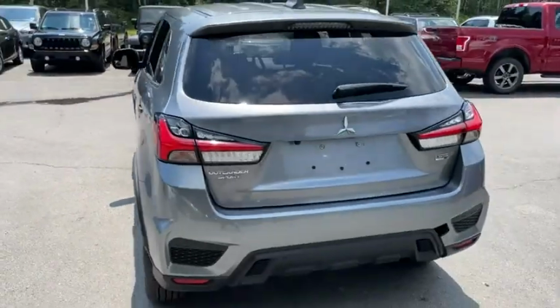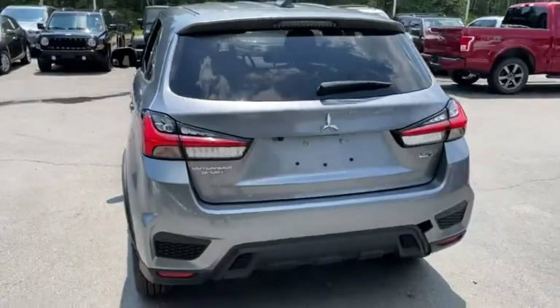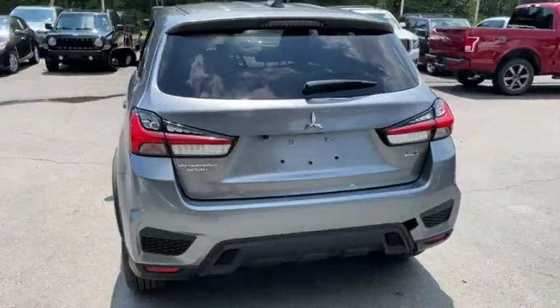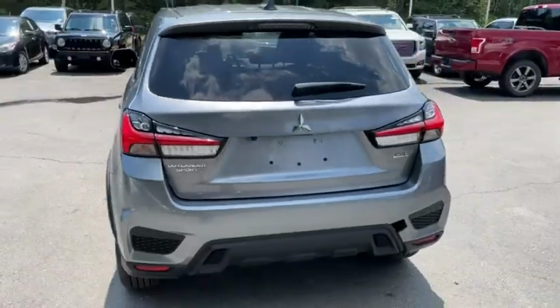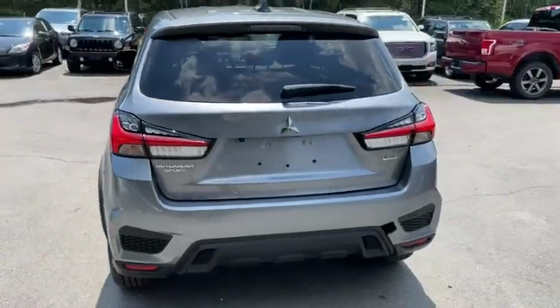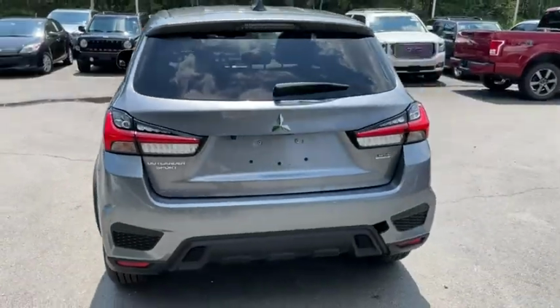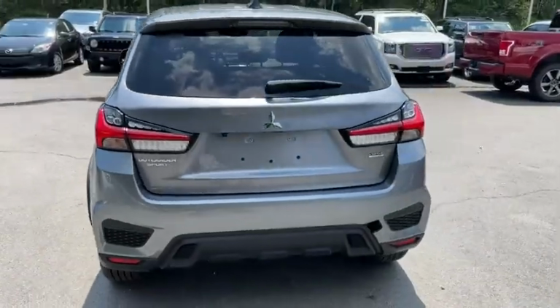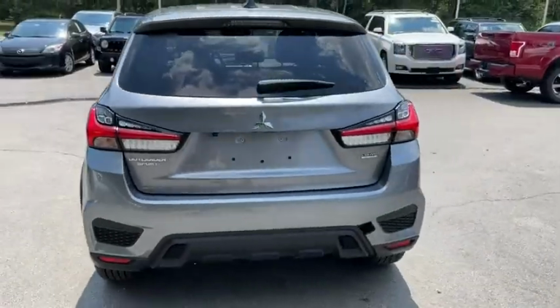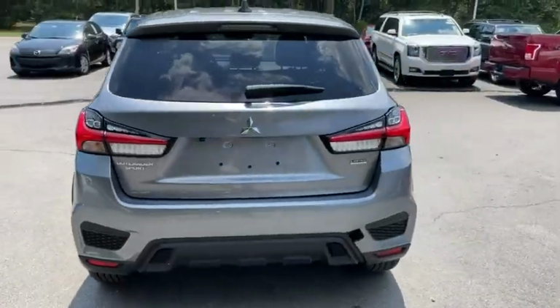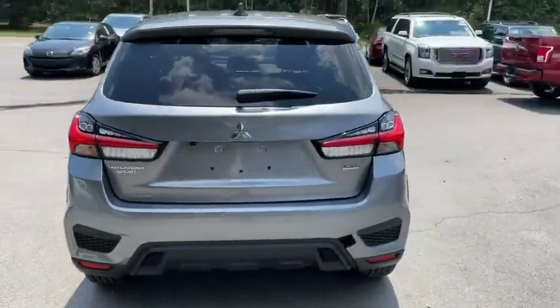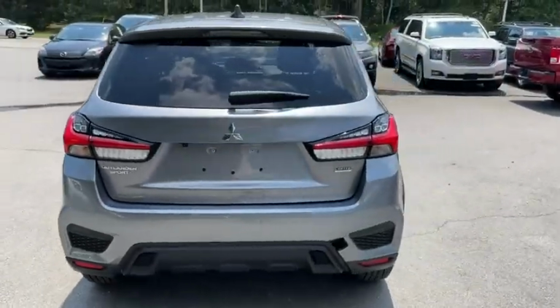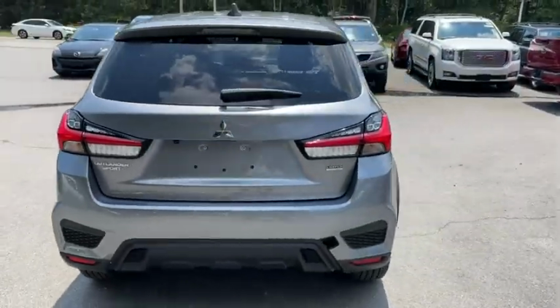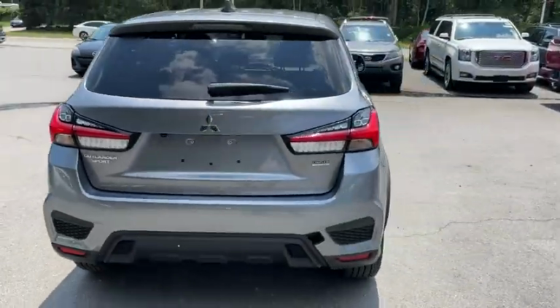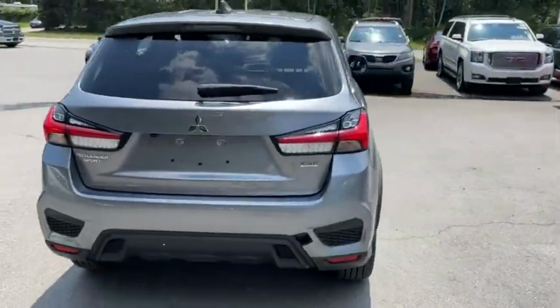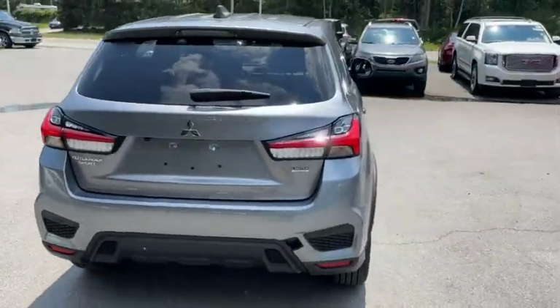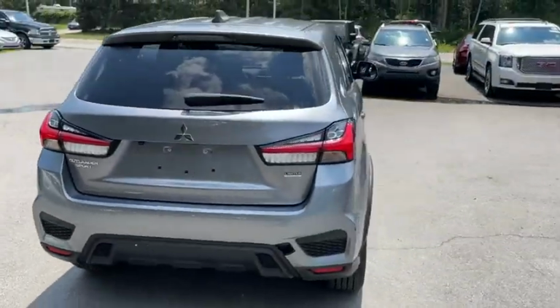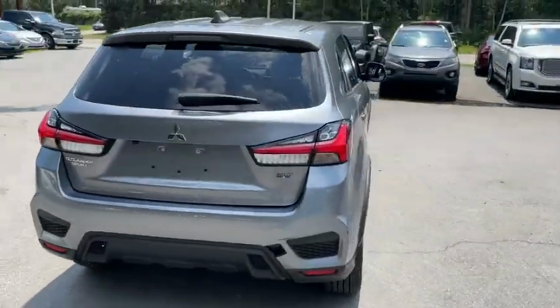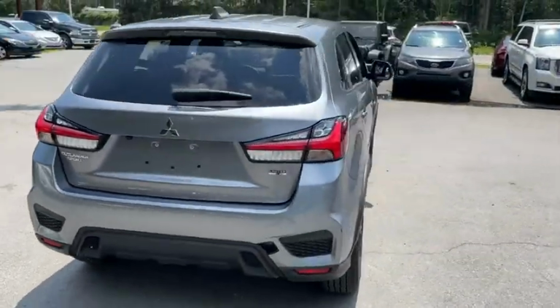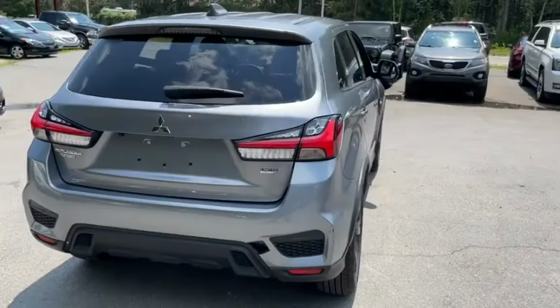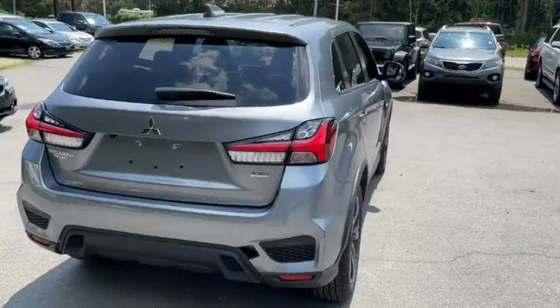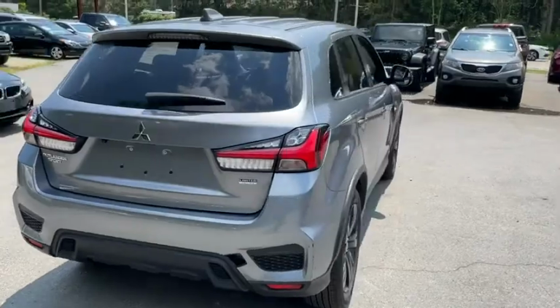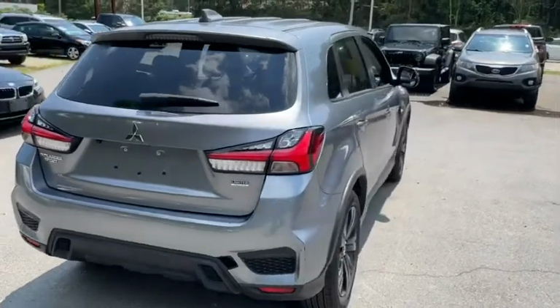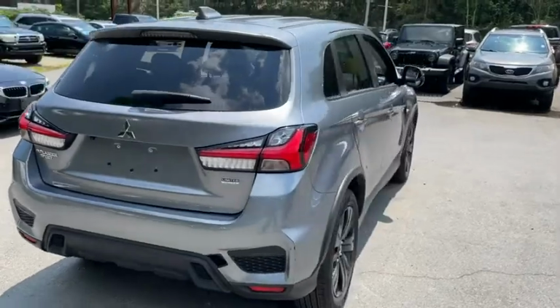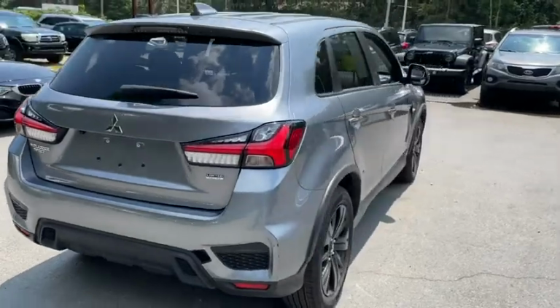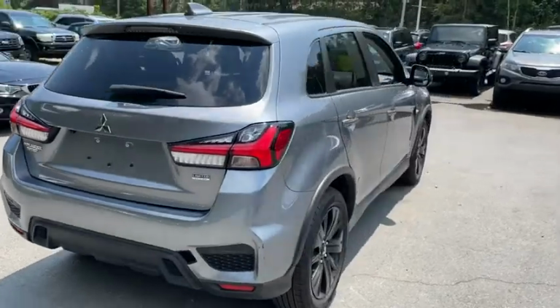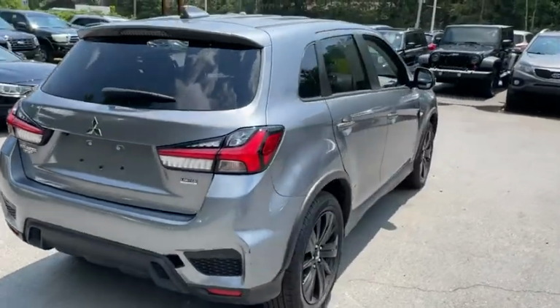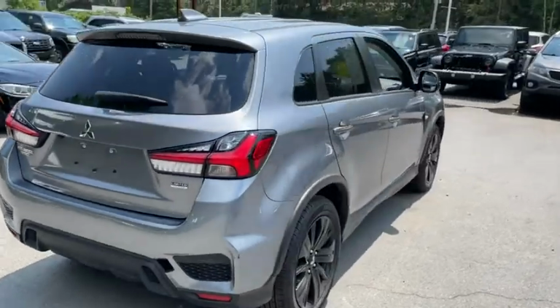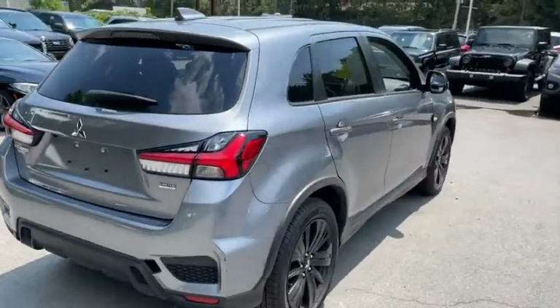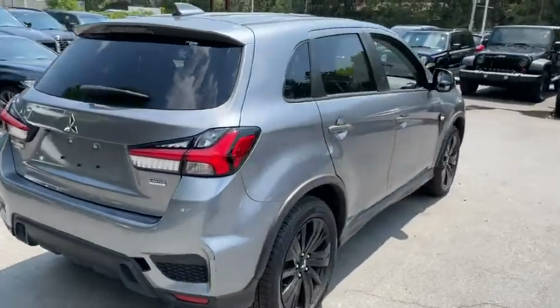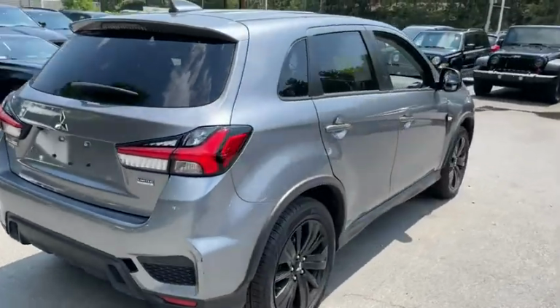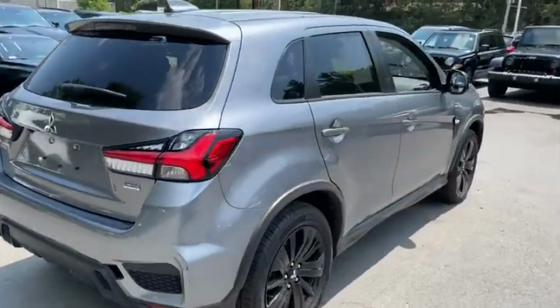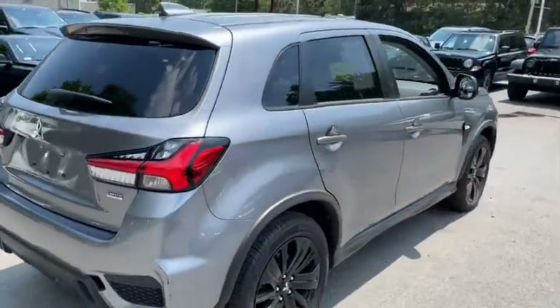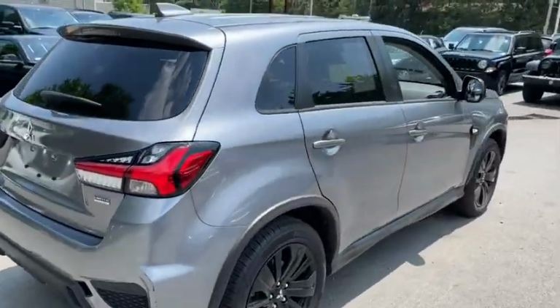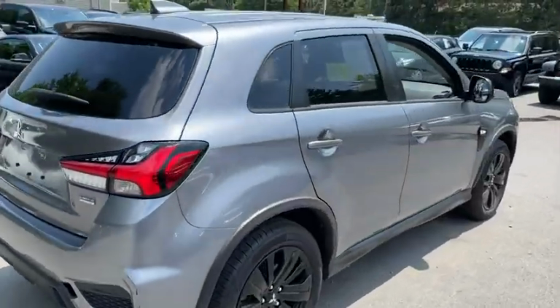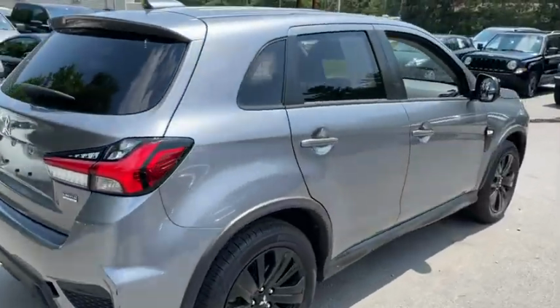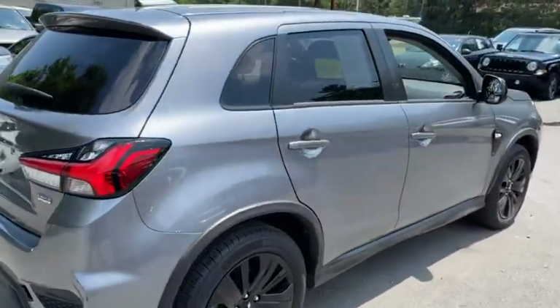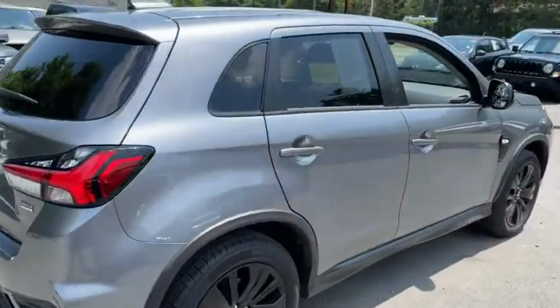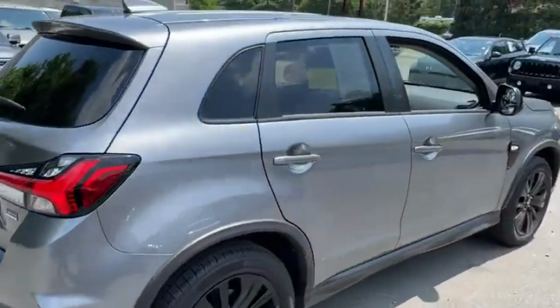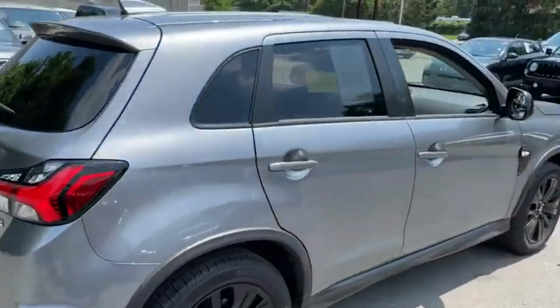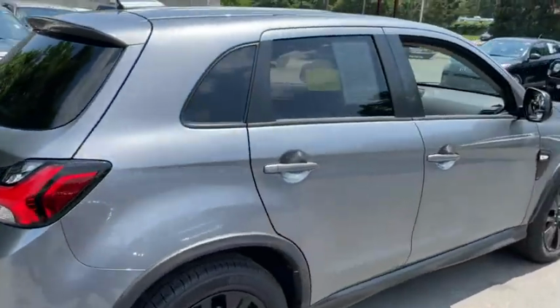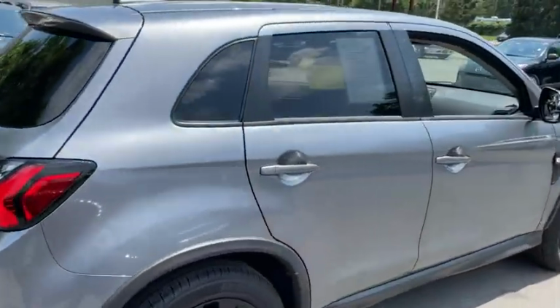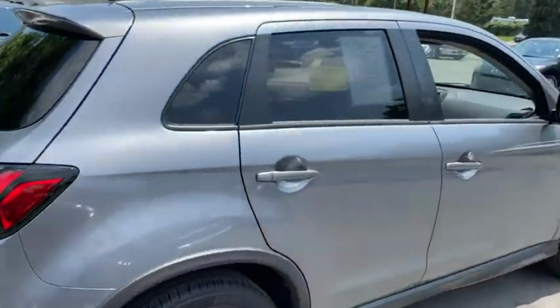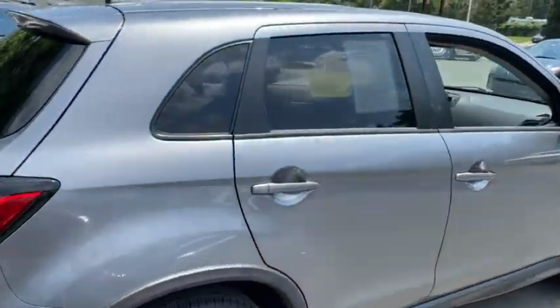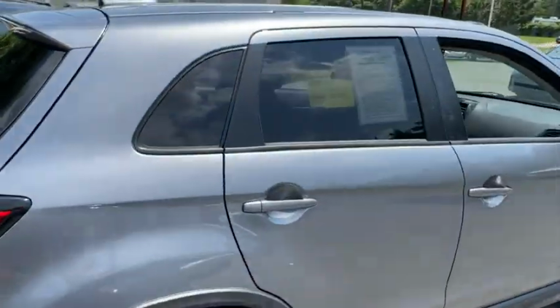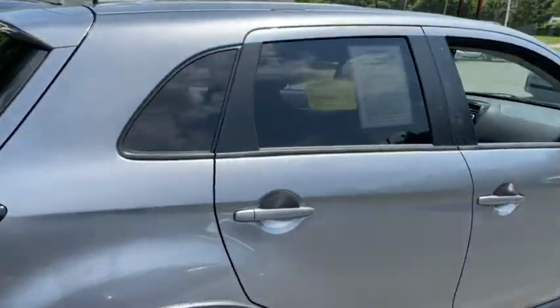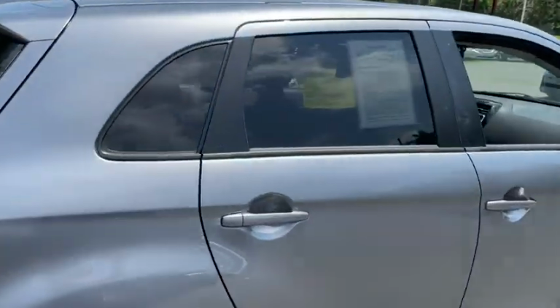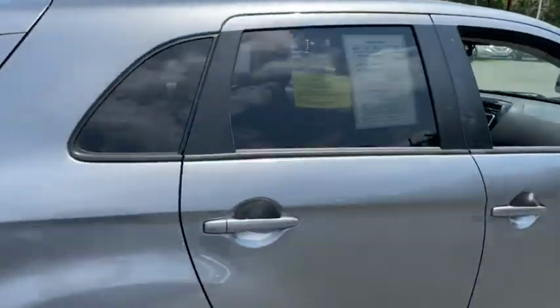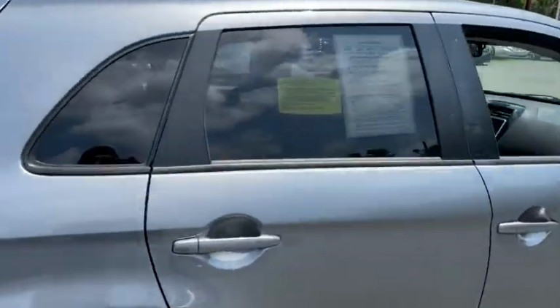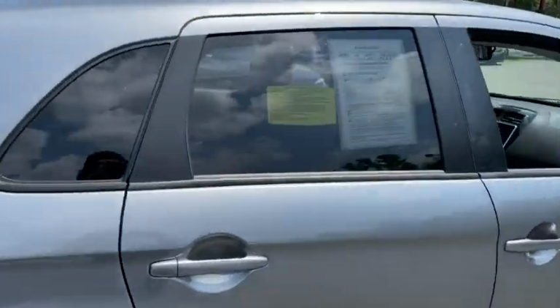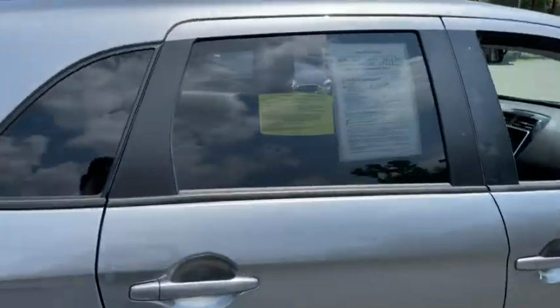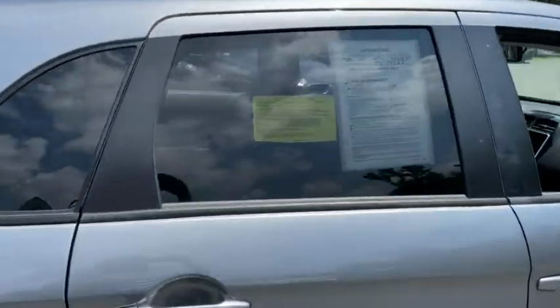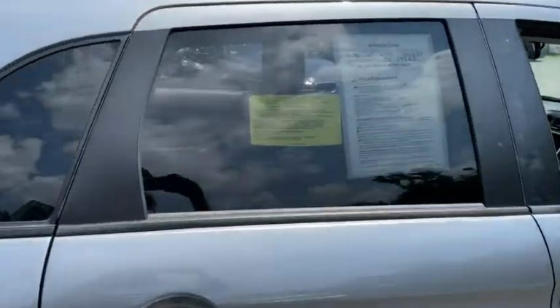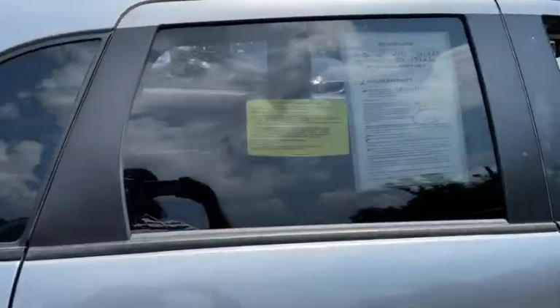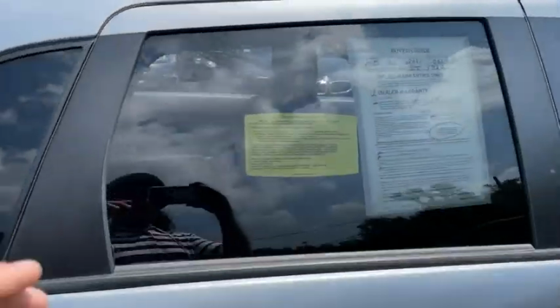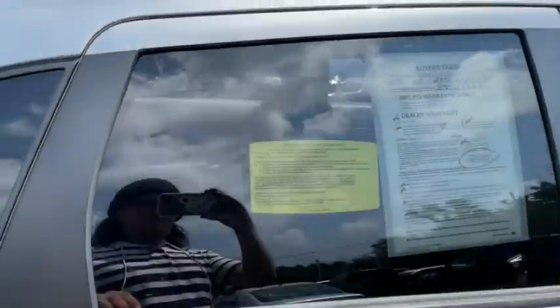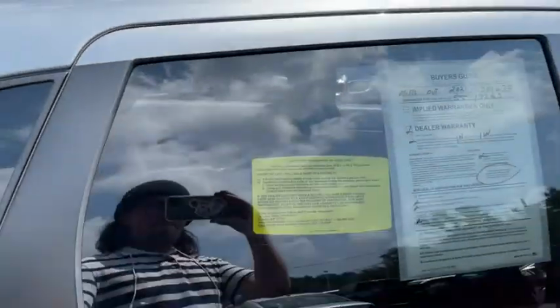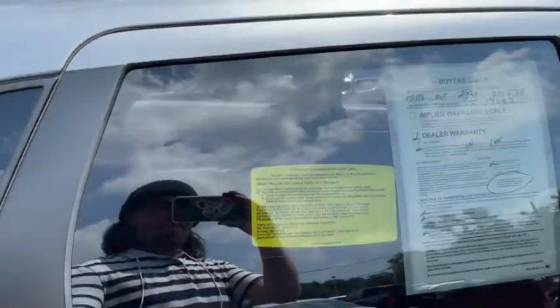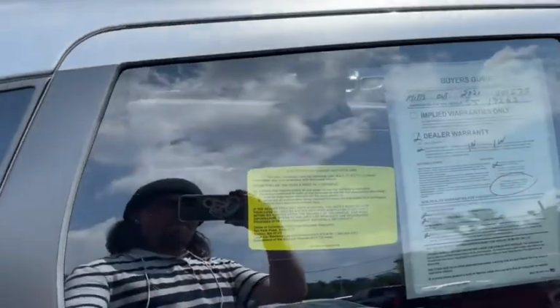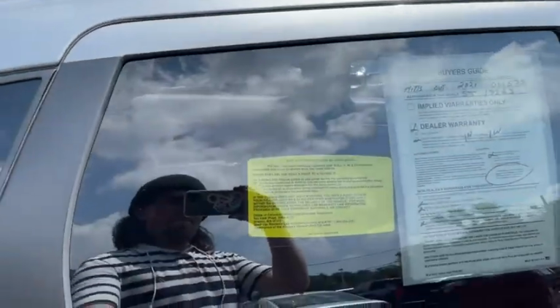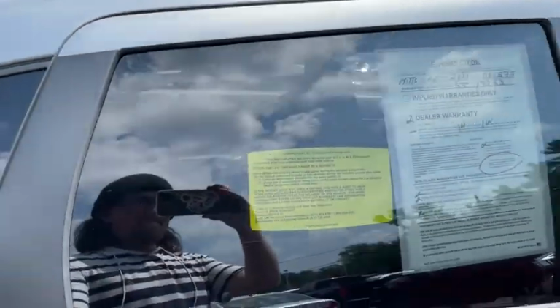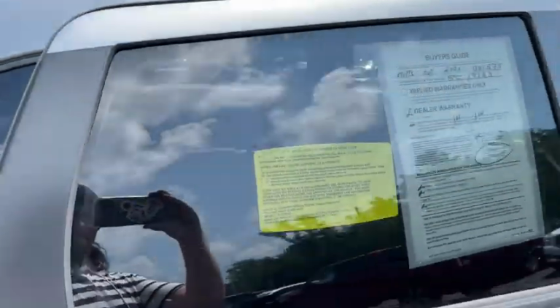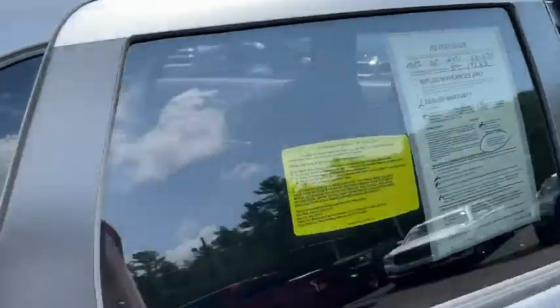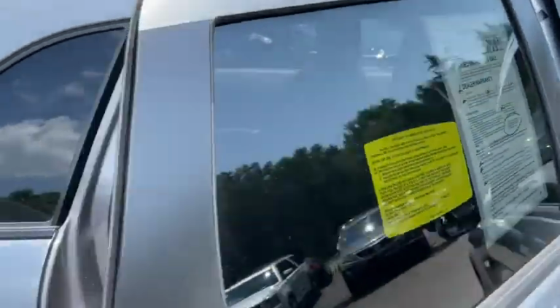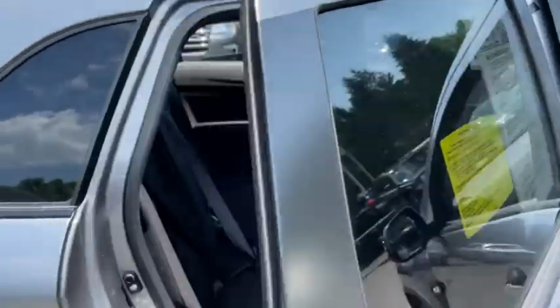Automatic air conditioning, engine immobilizer, tinted glass, body-color door handles, and low tire pressure warning.